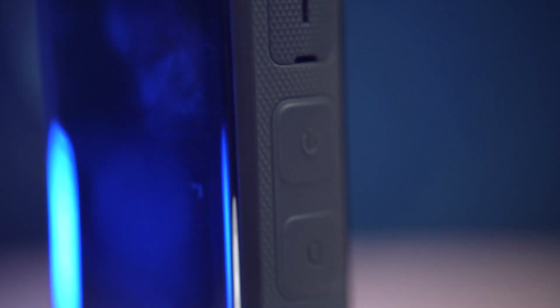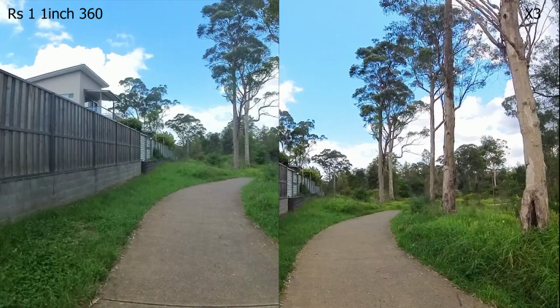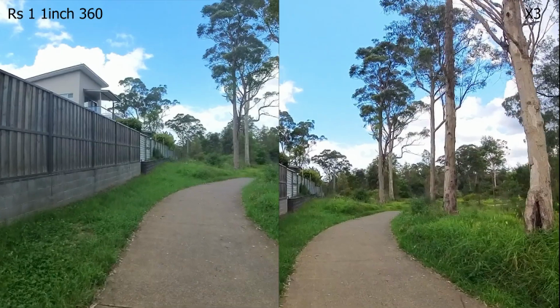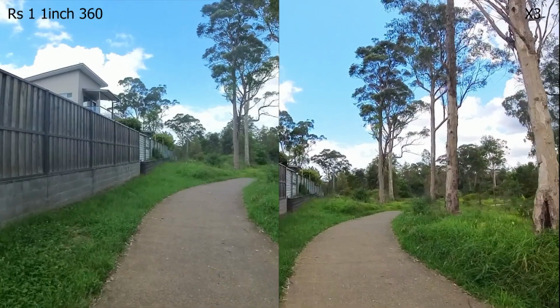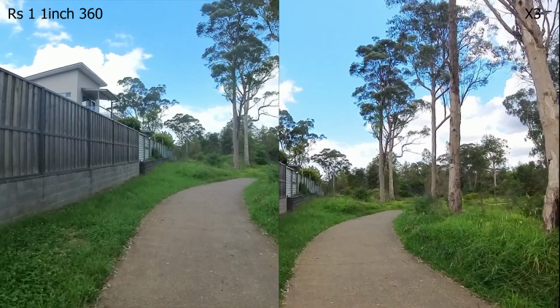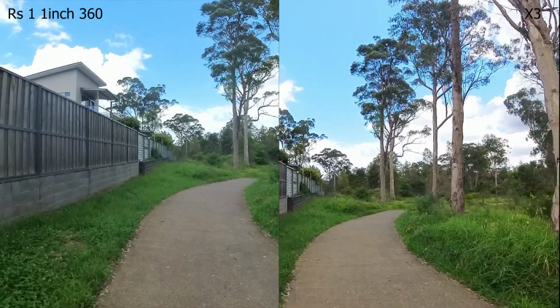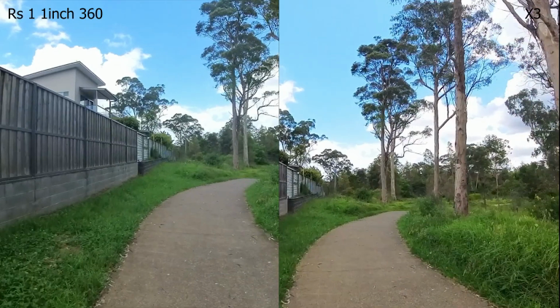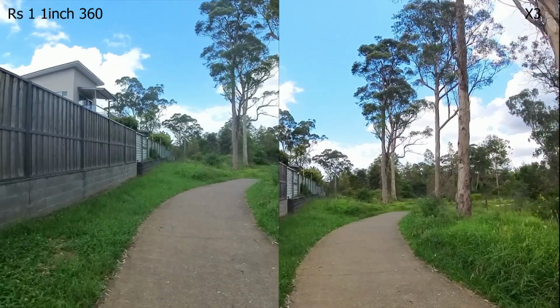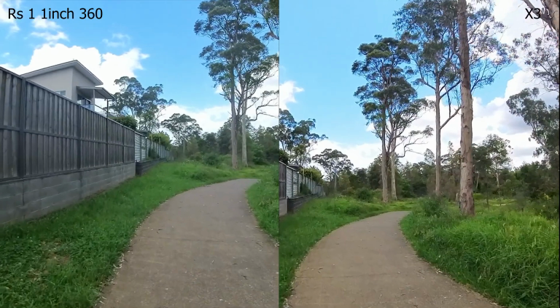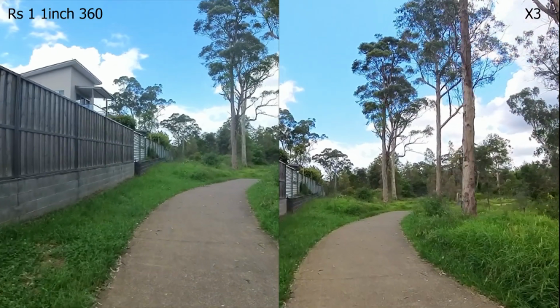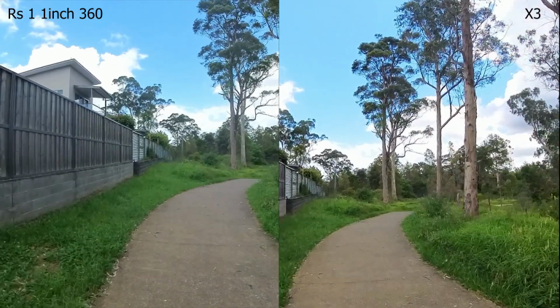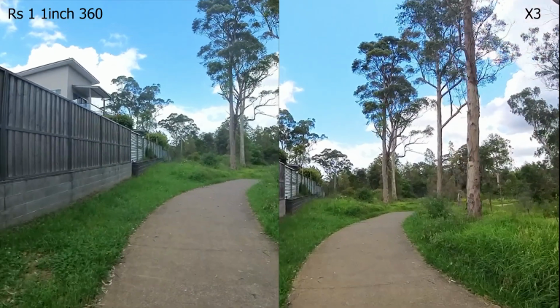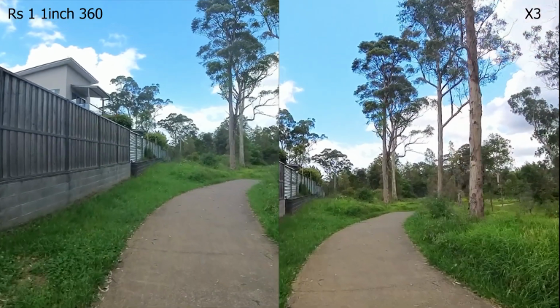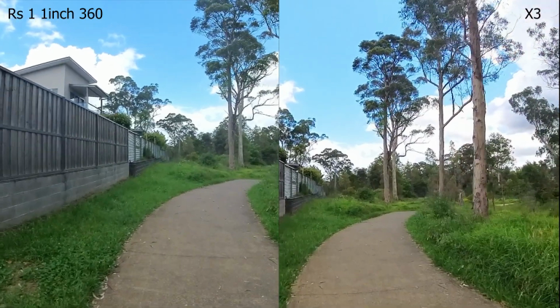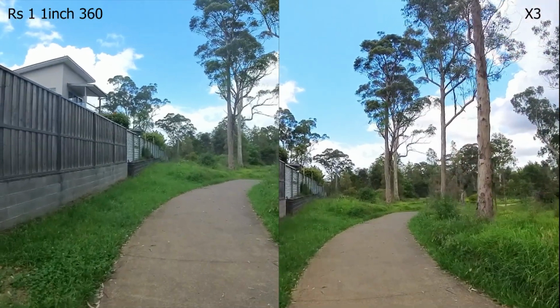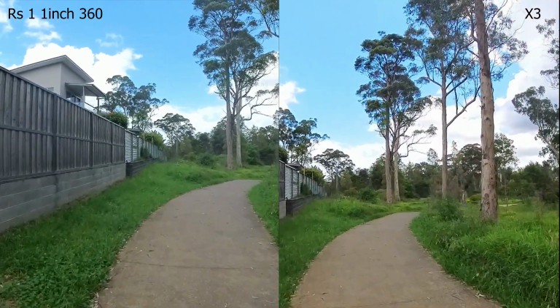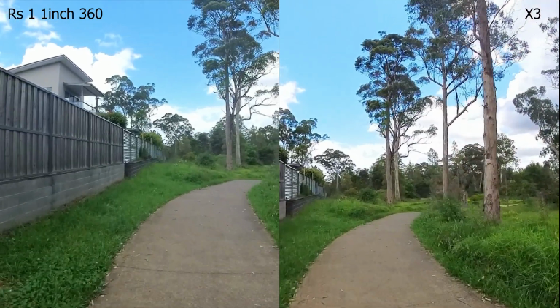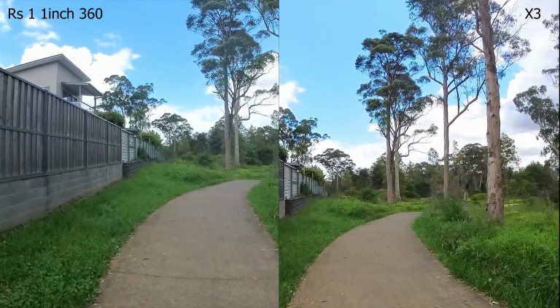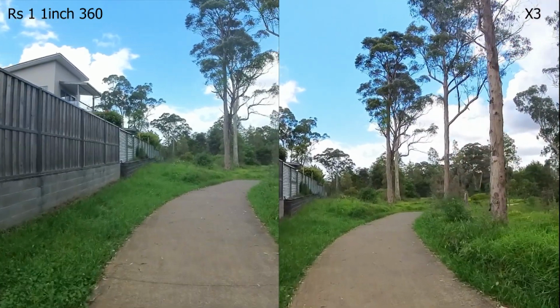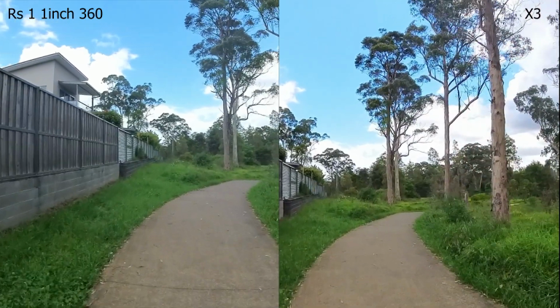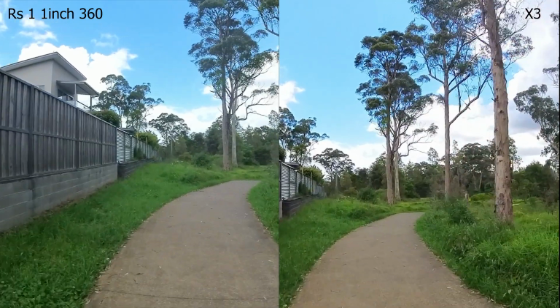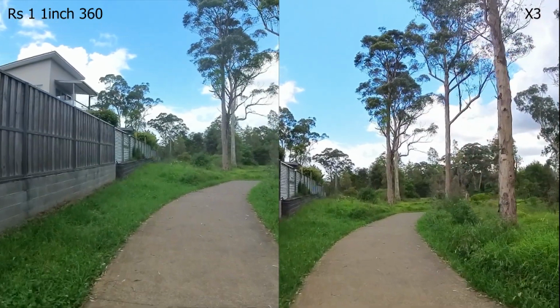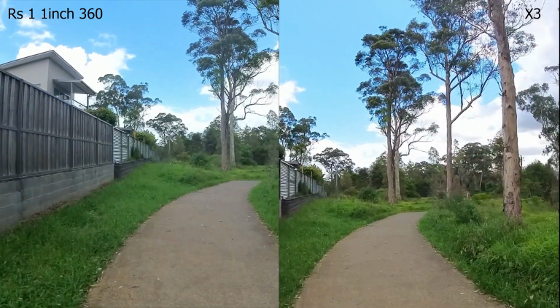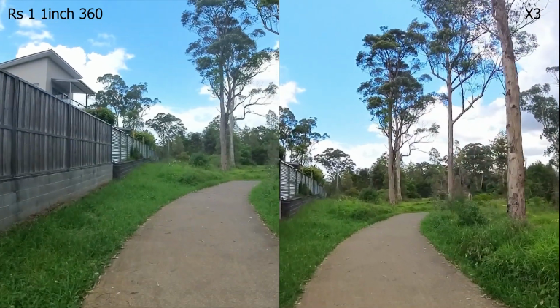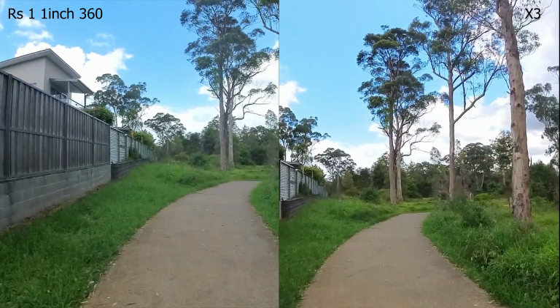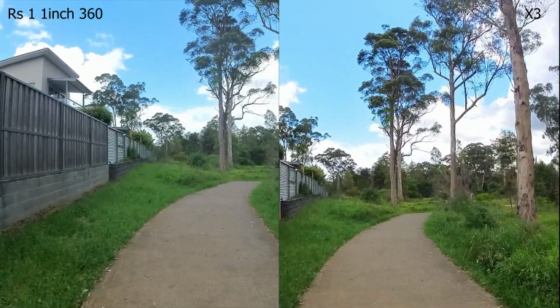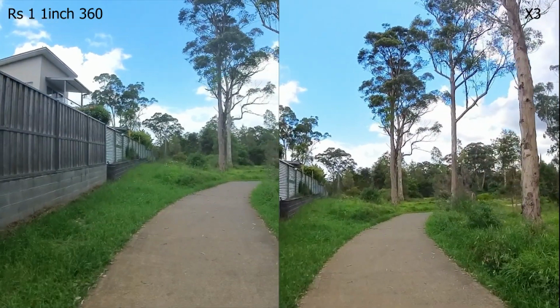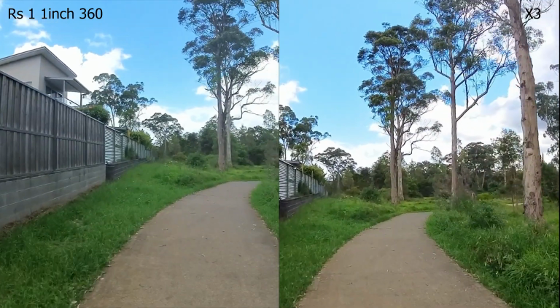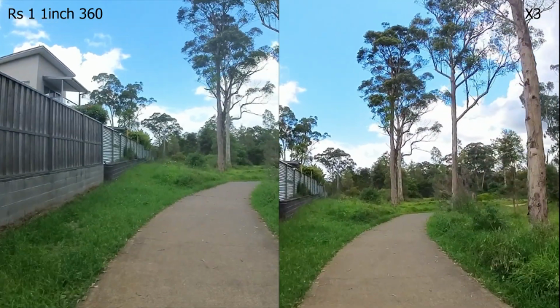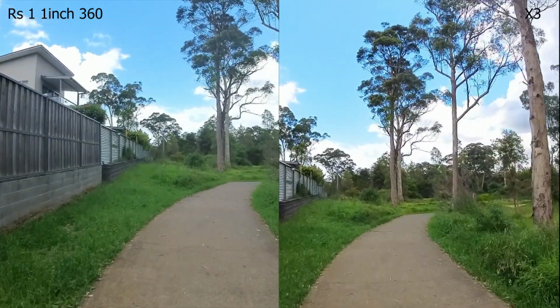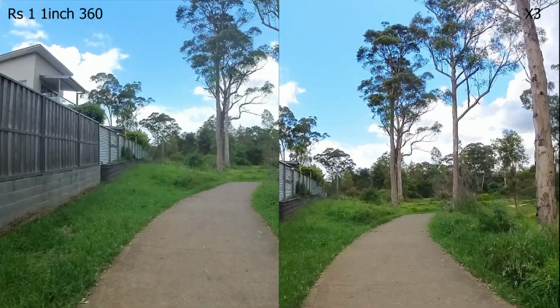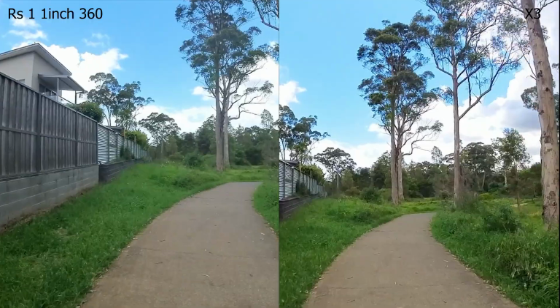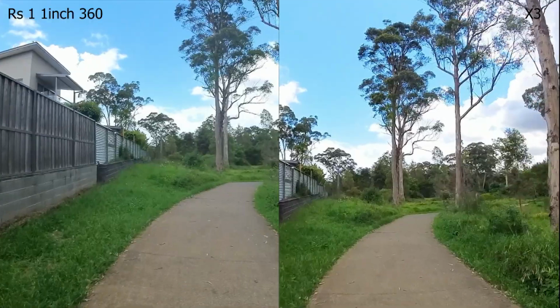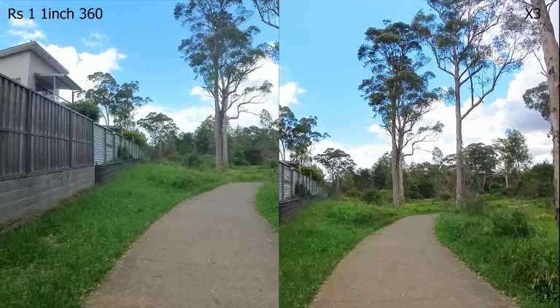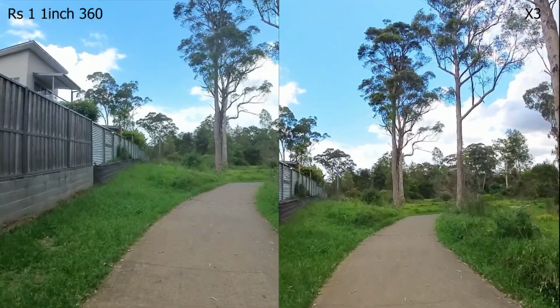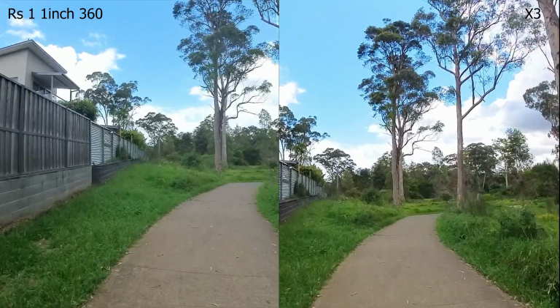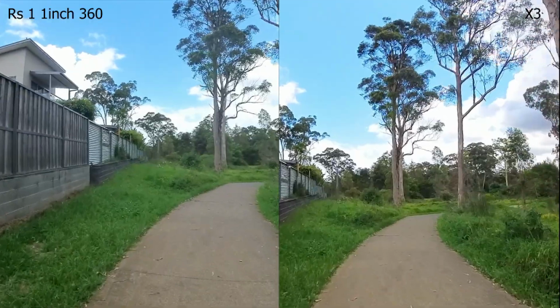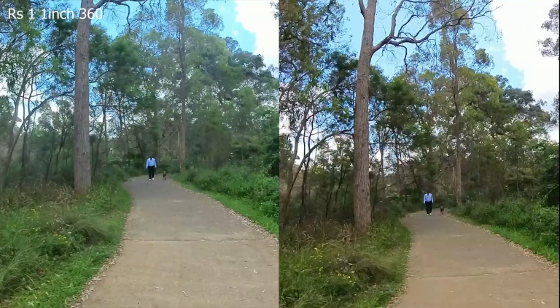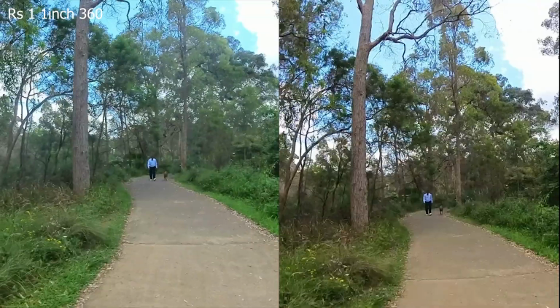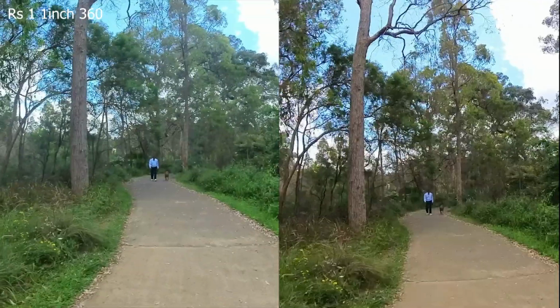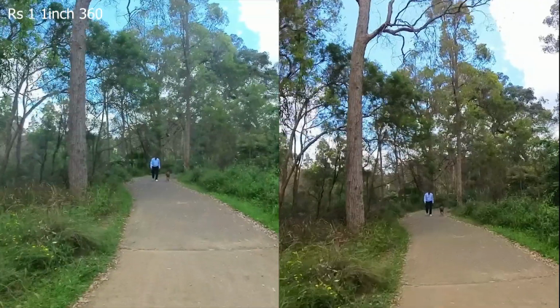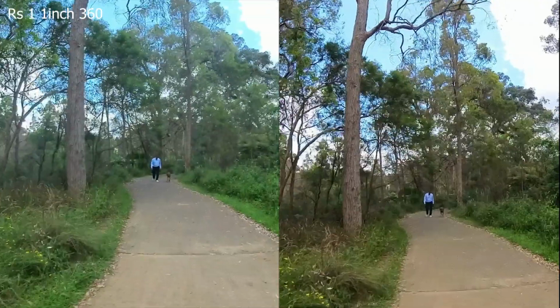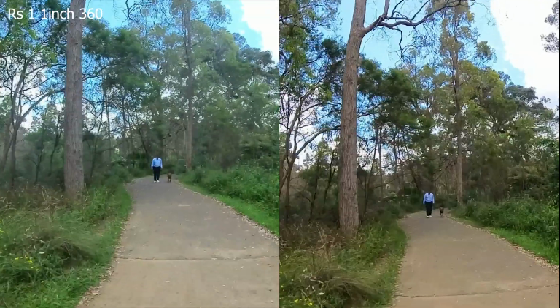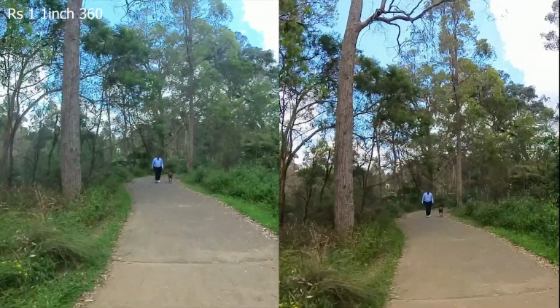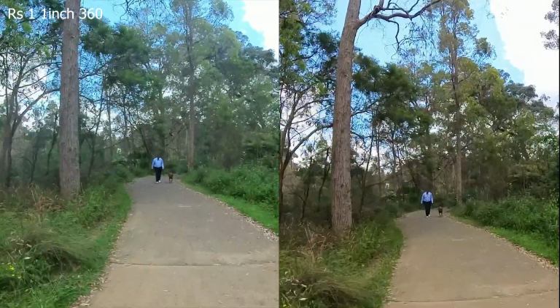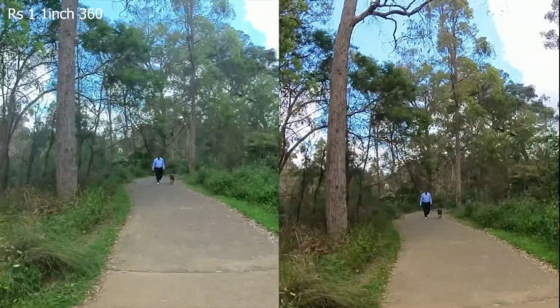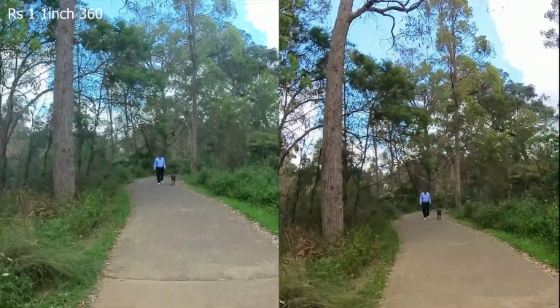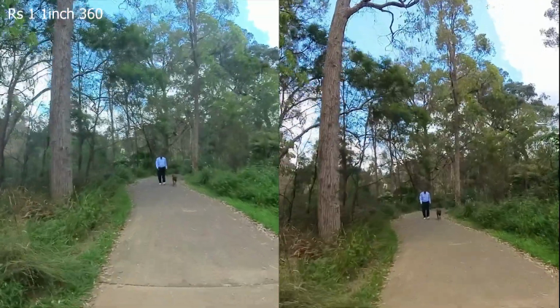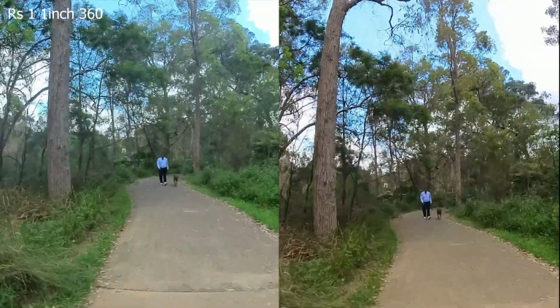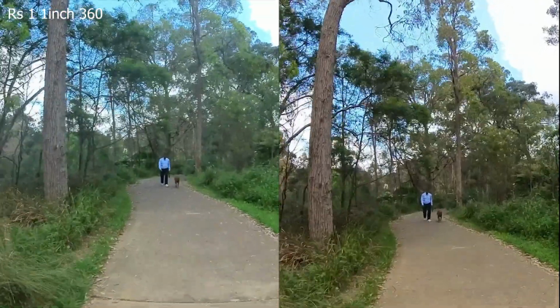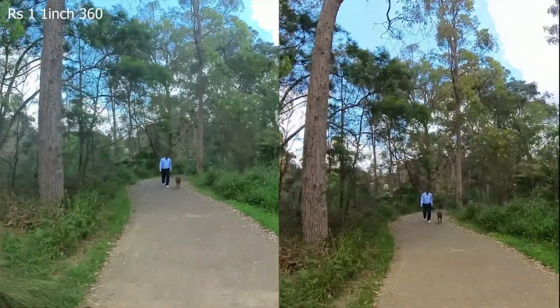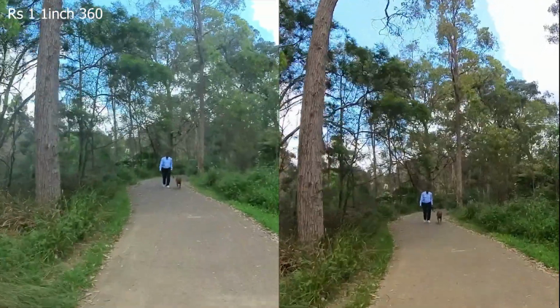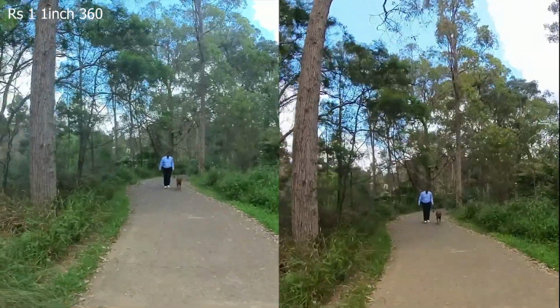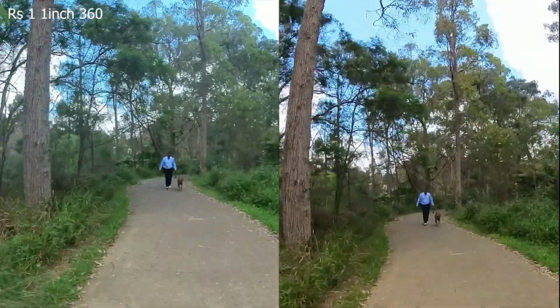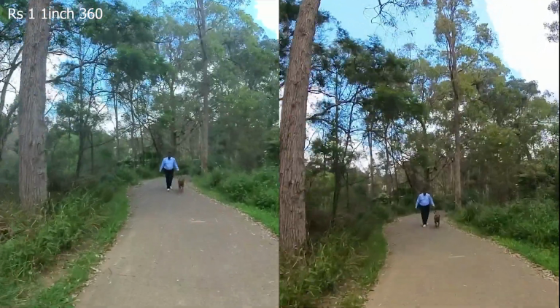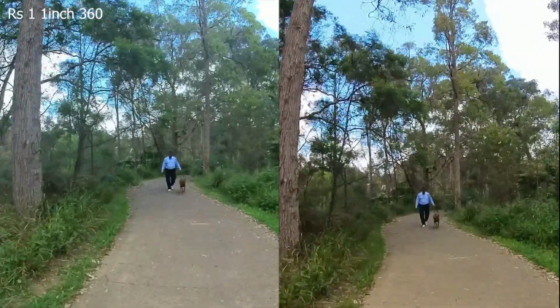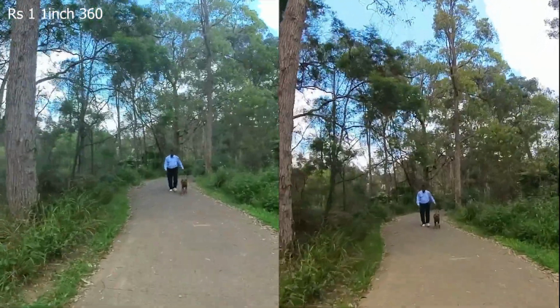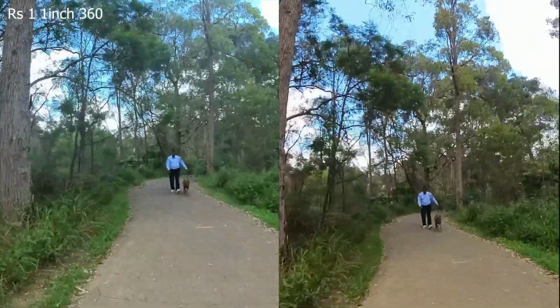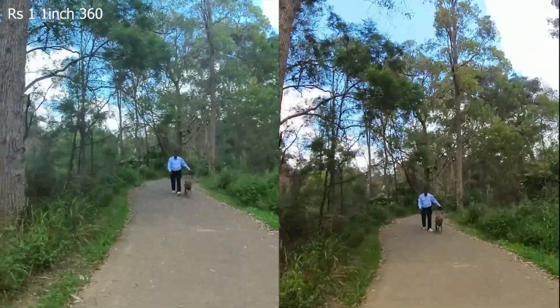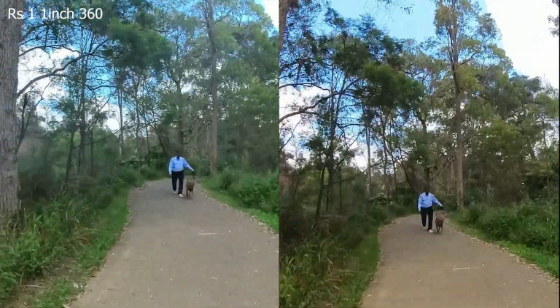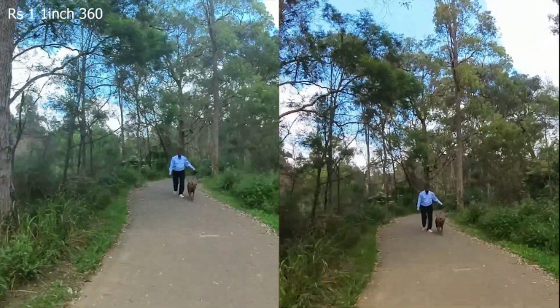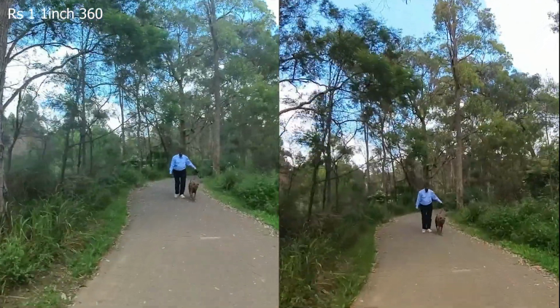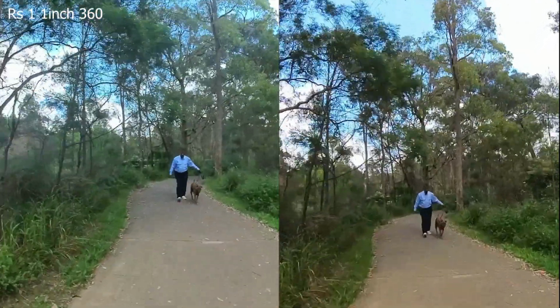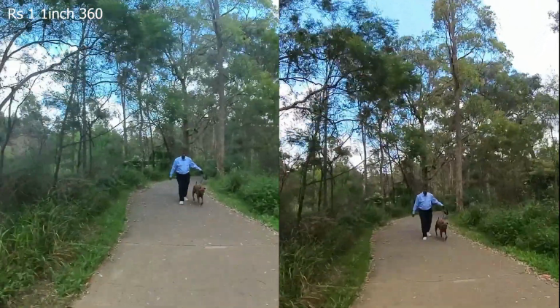This video compares these two cameras purely from the perspective of image quality, detail, sharpness, dynamic range, noise, and low light performance.